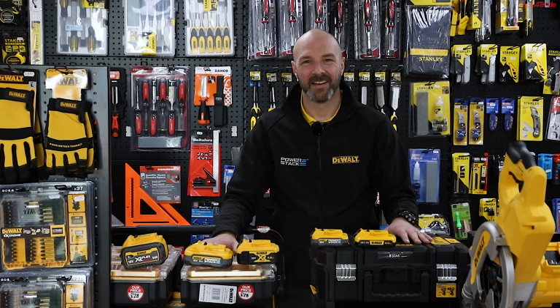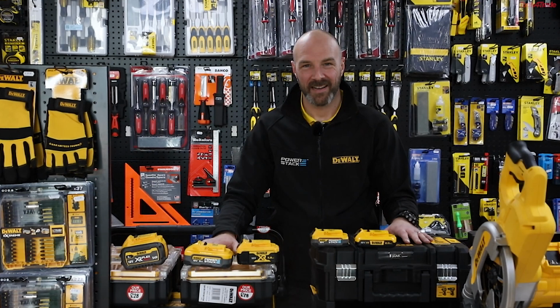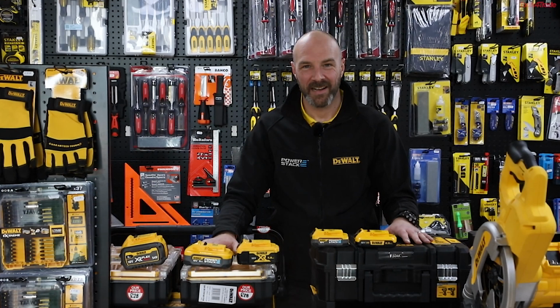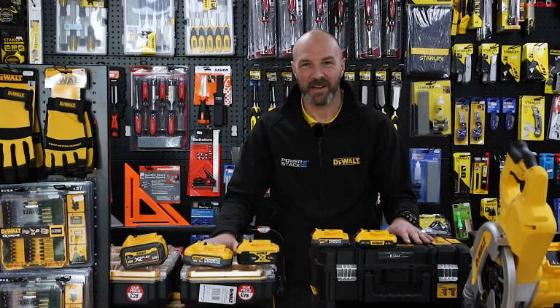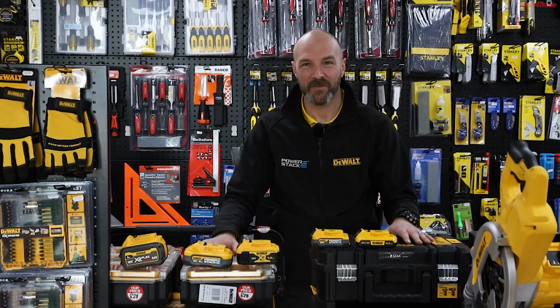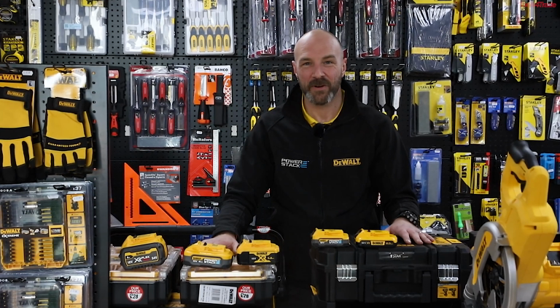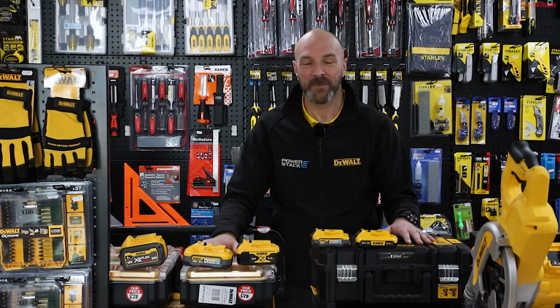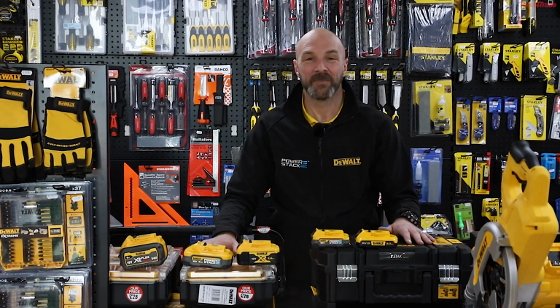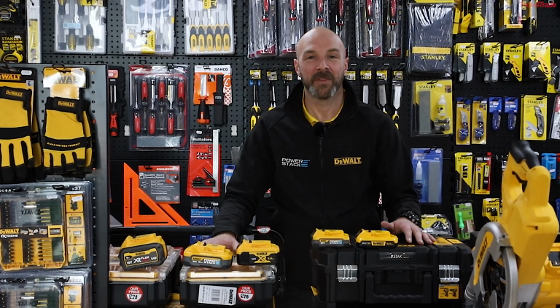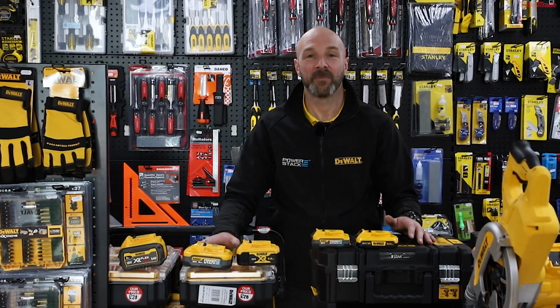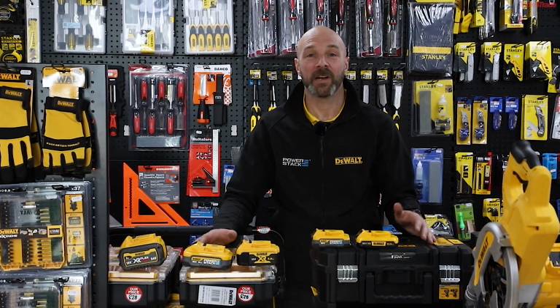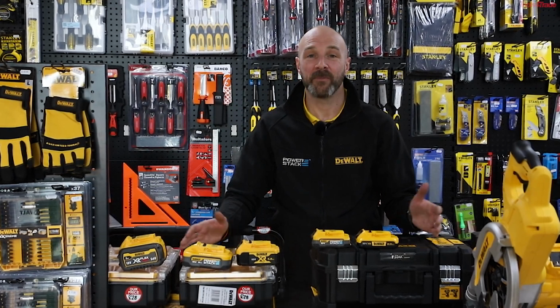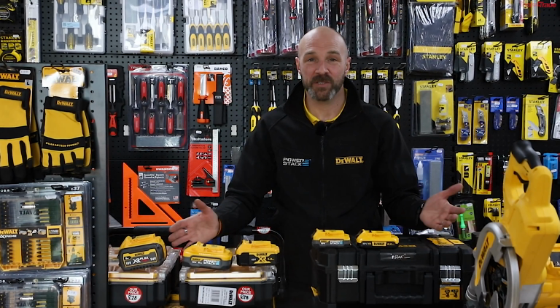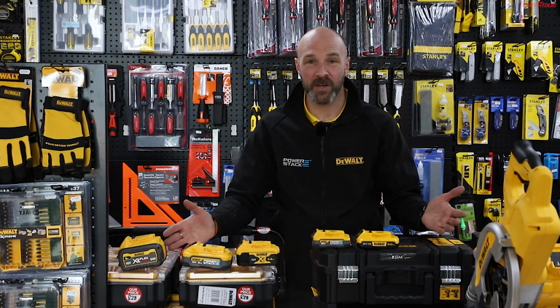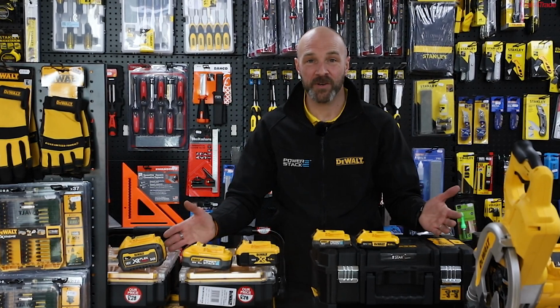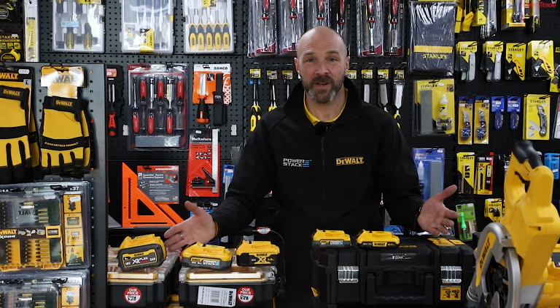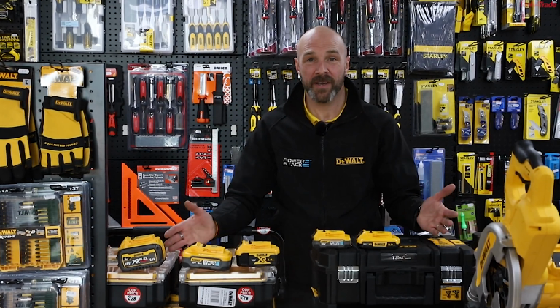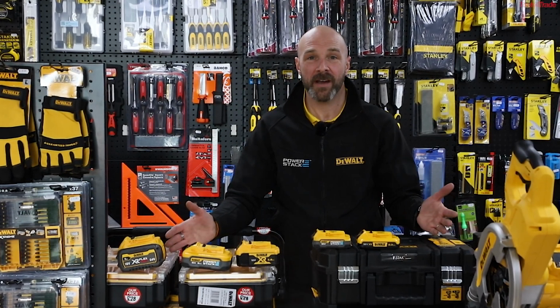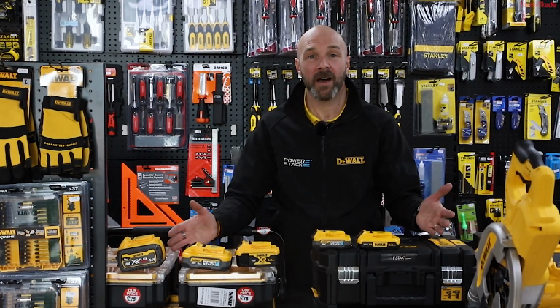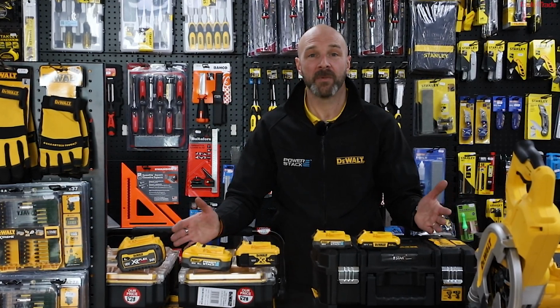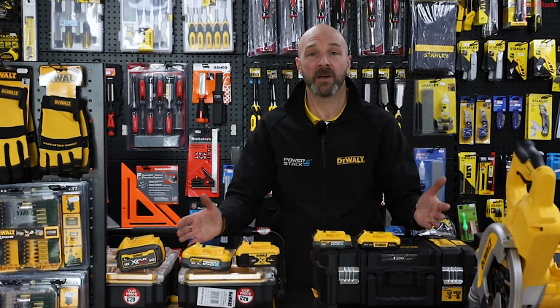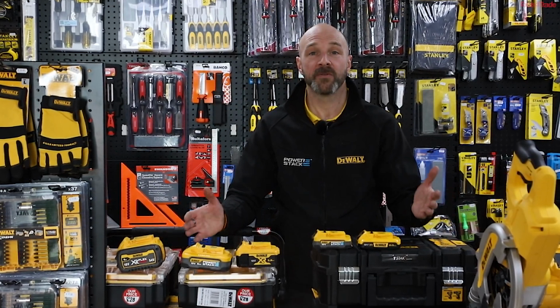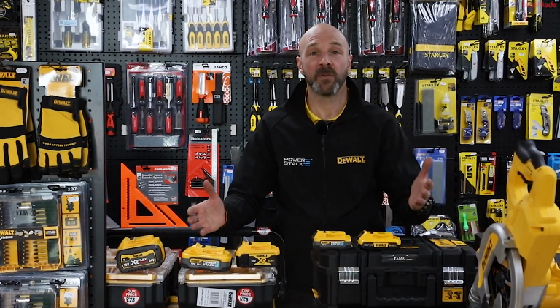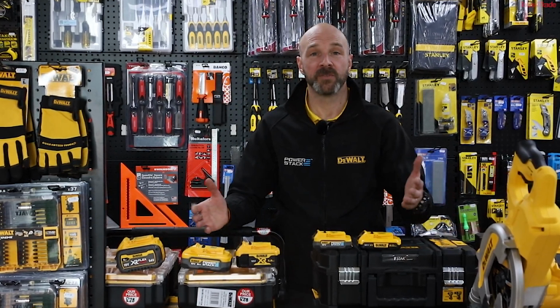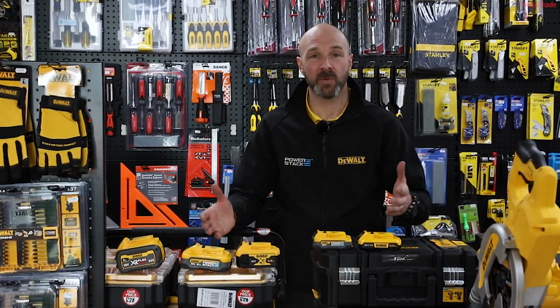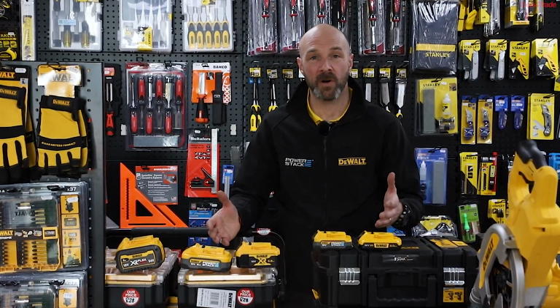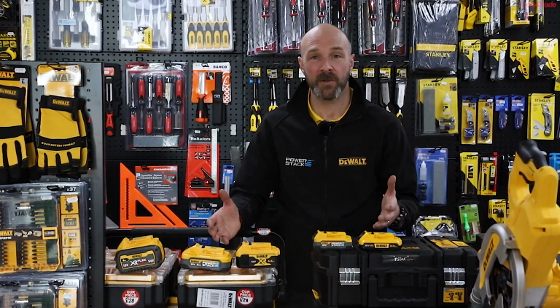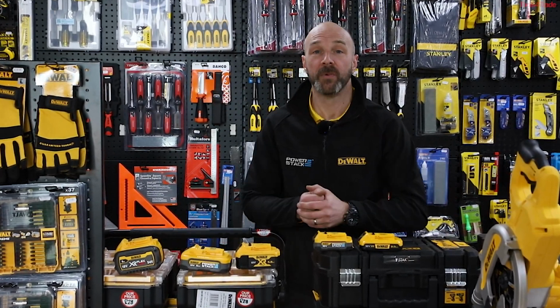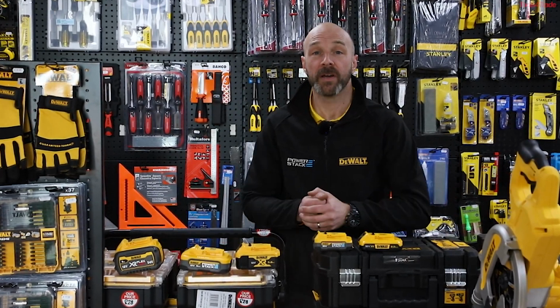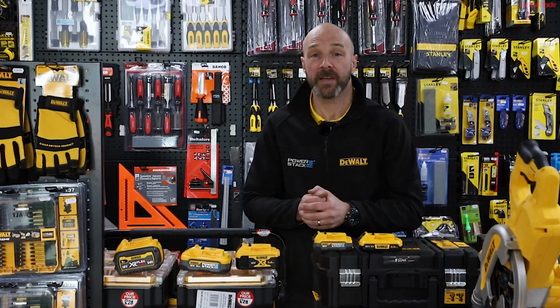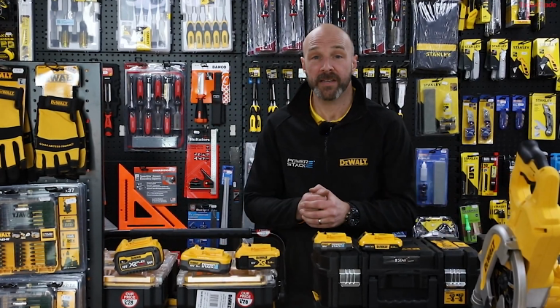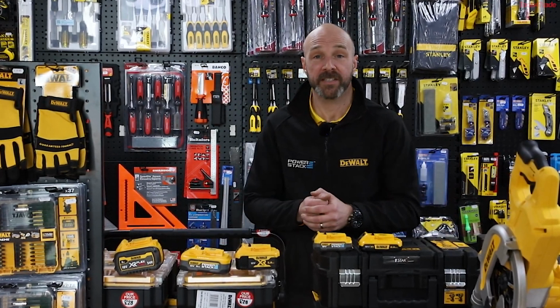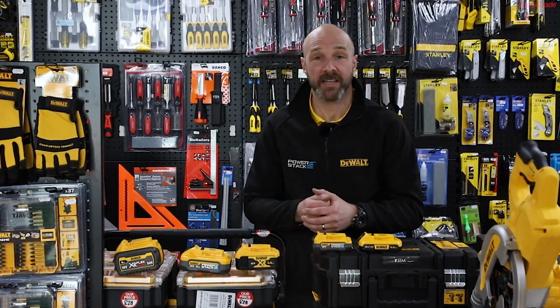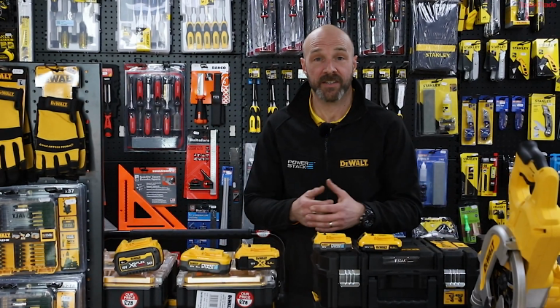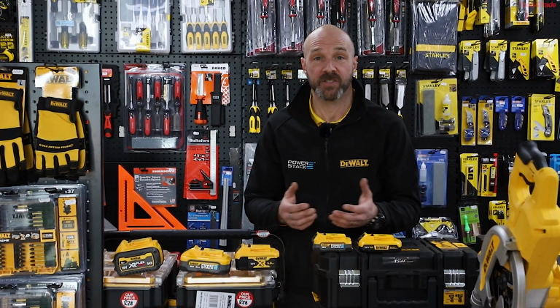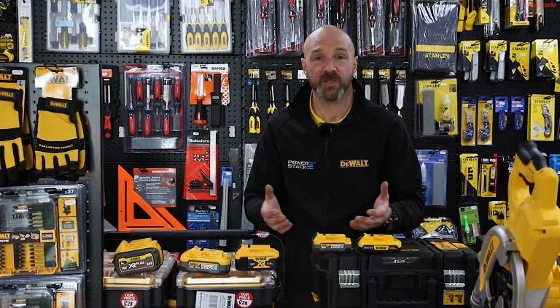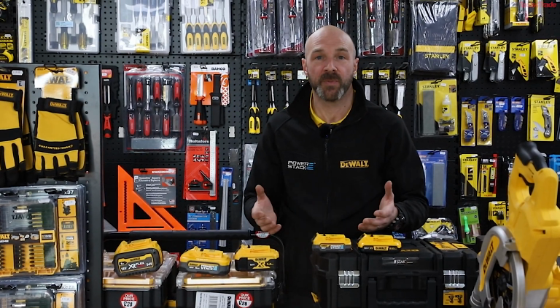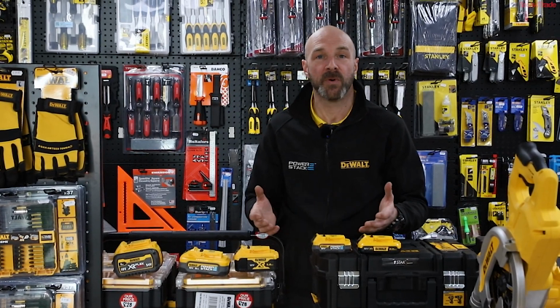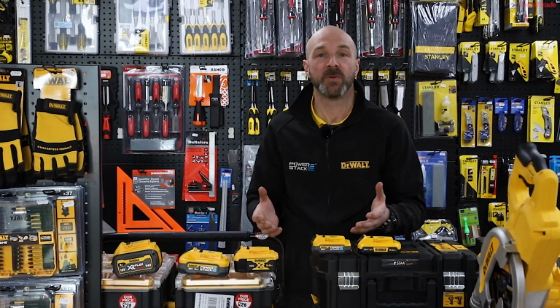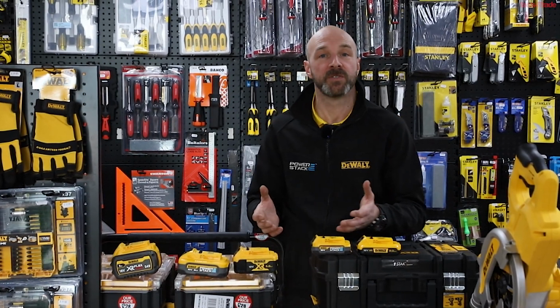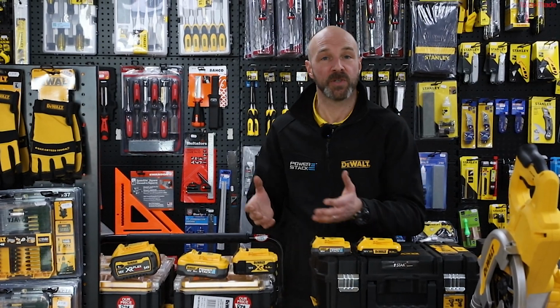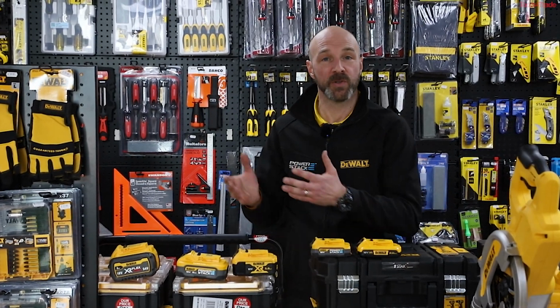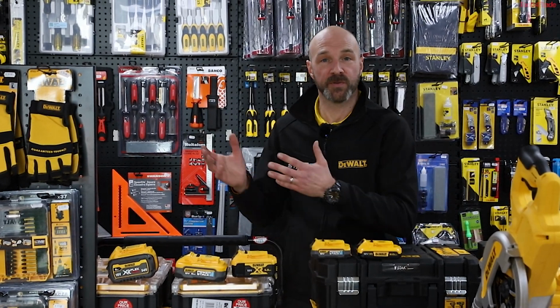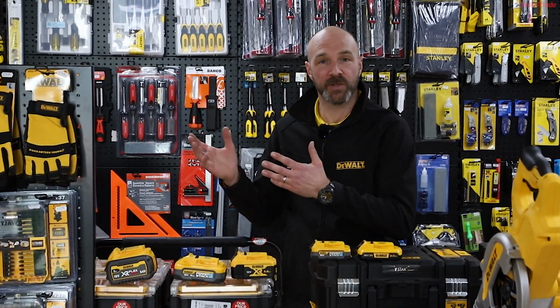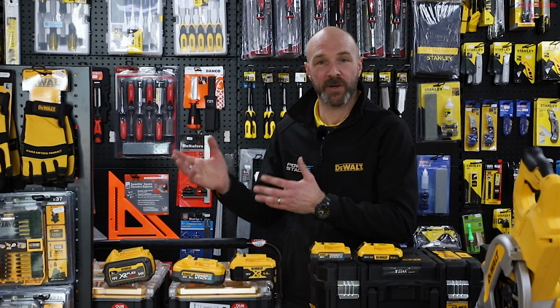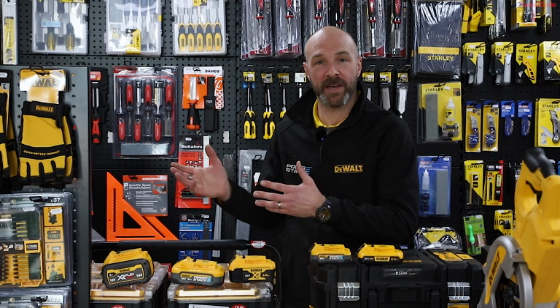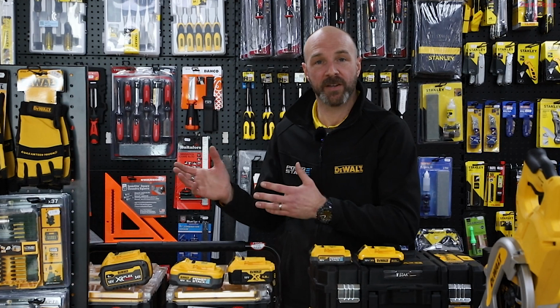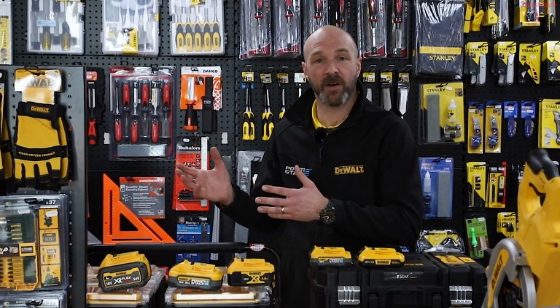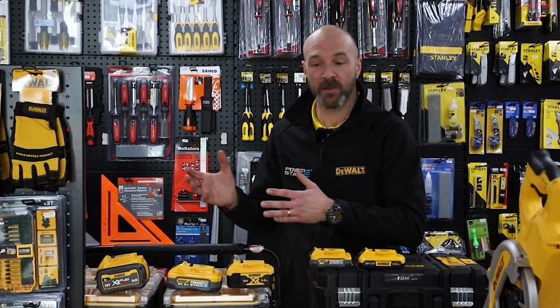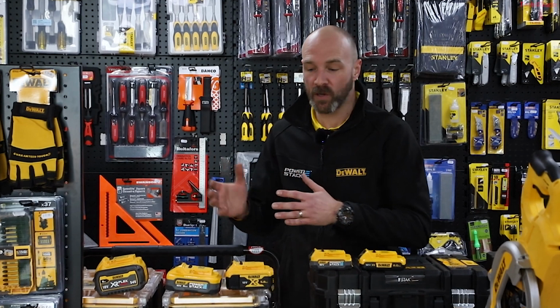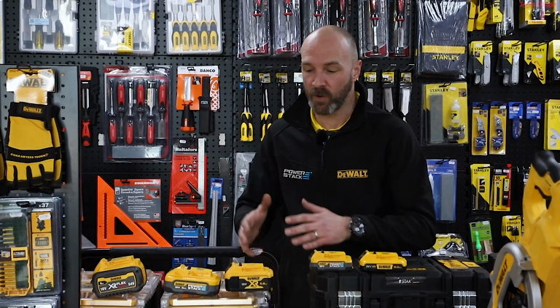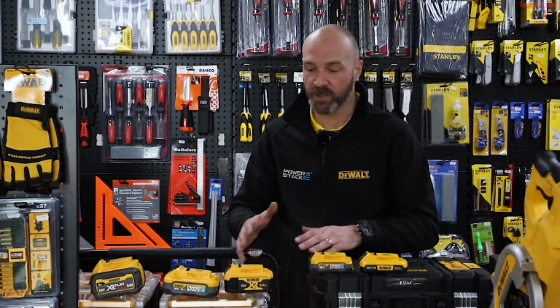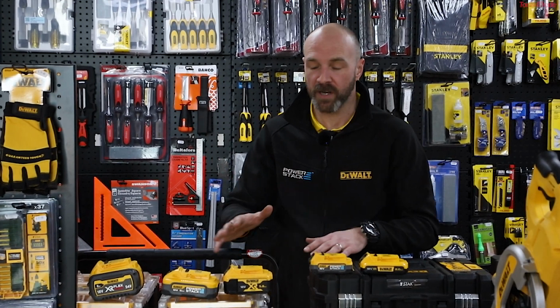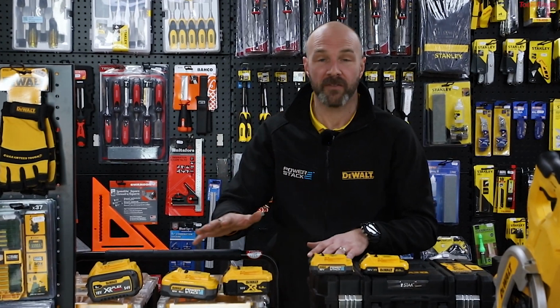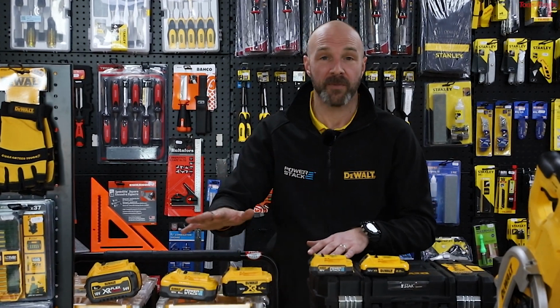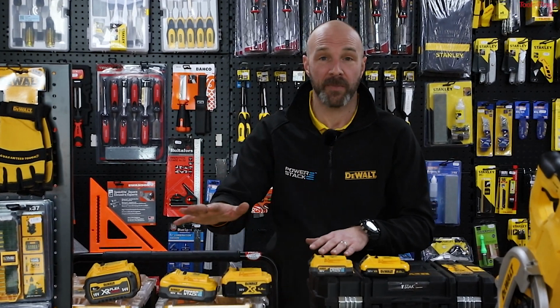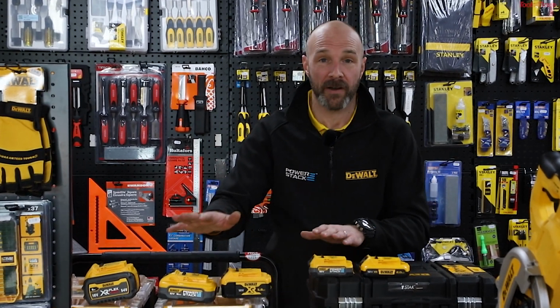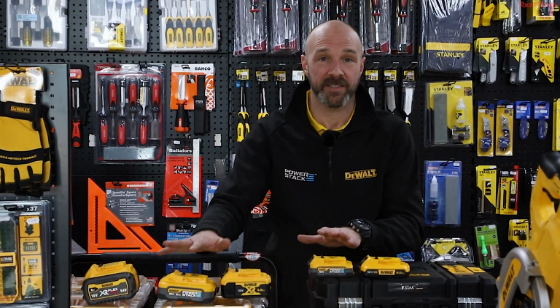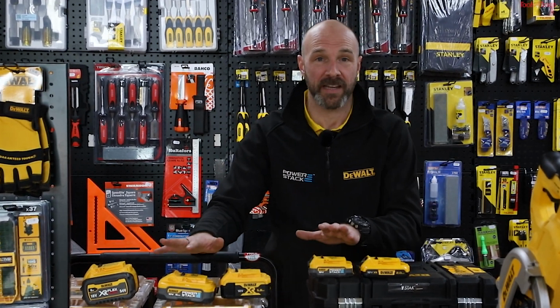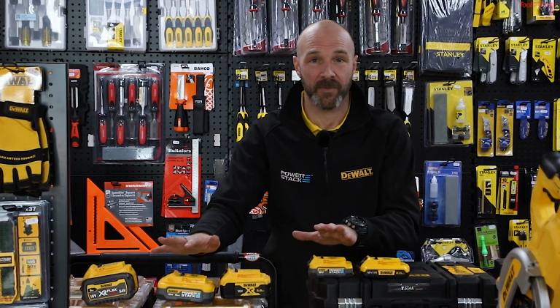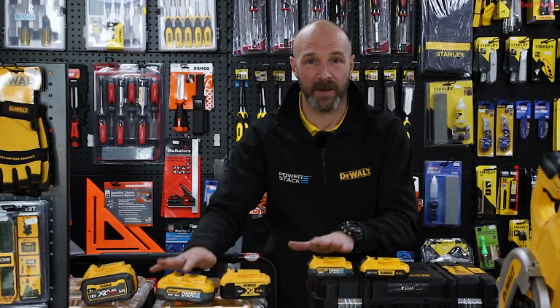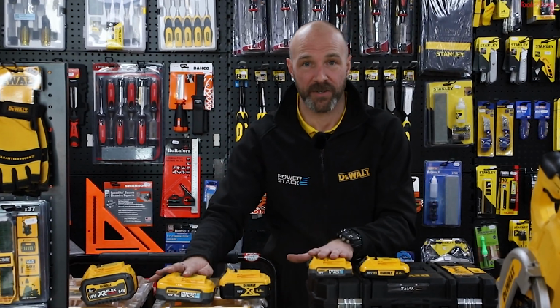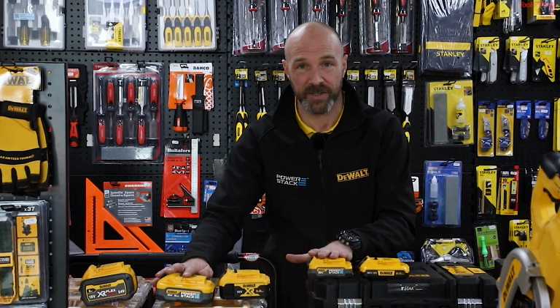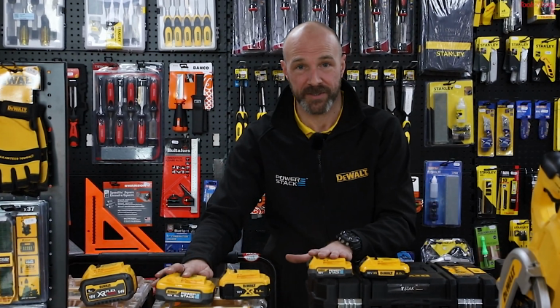Hello everyone, my name is Andre. I'm here from DeWalt. We are here today to support Tools for Trade on the launch of PowerStack batteries.